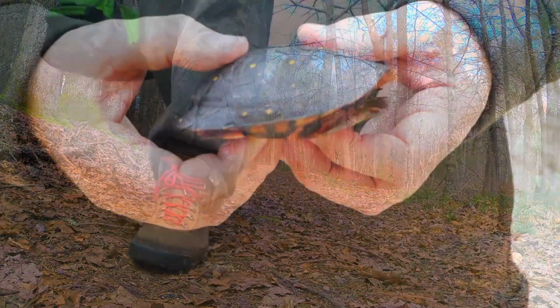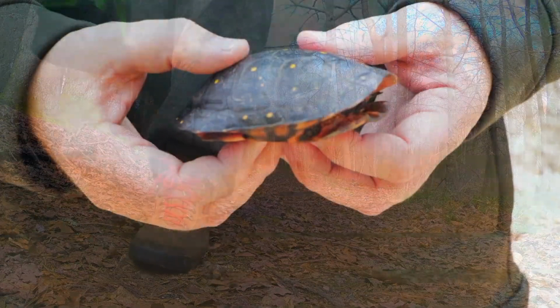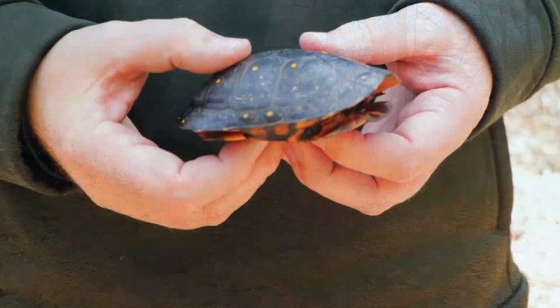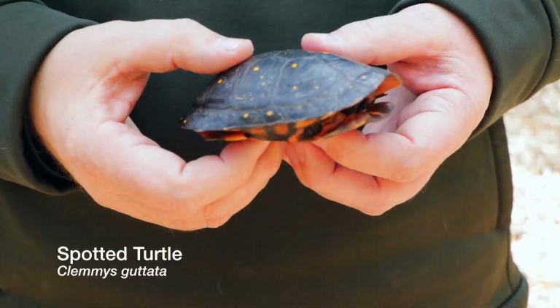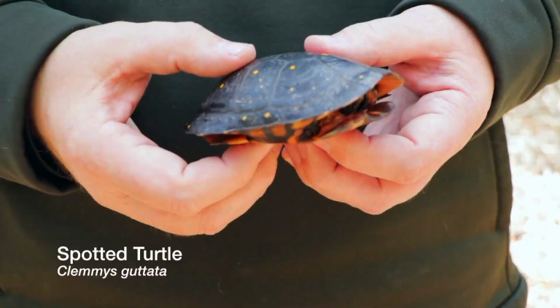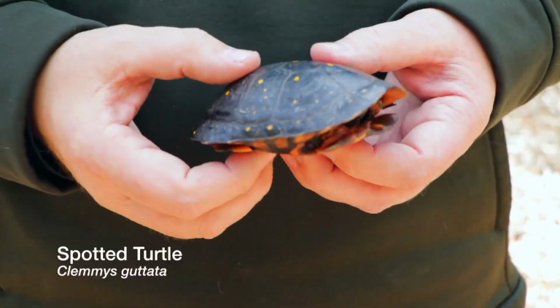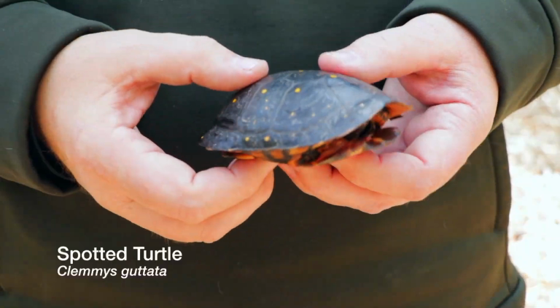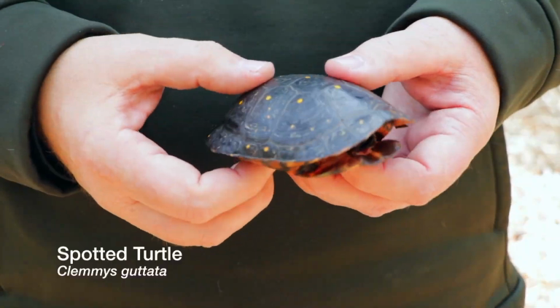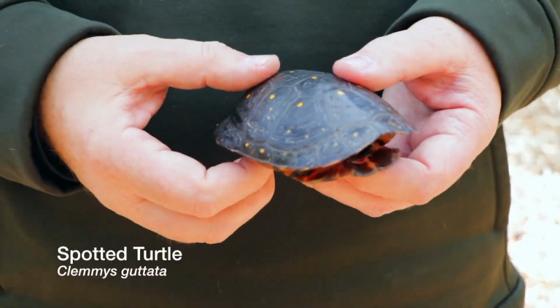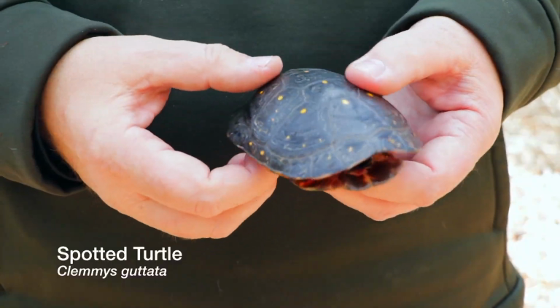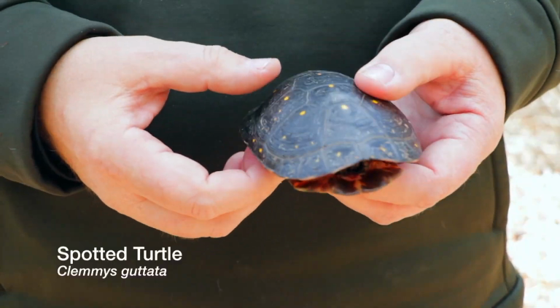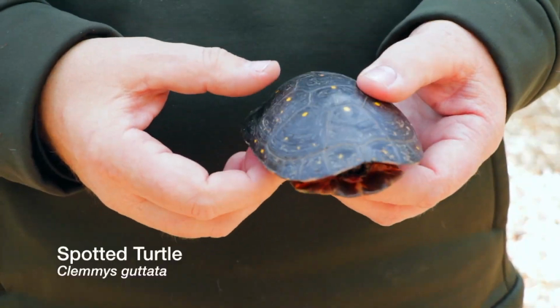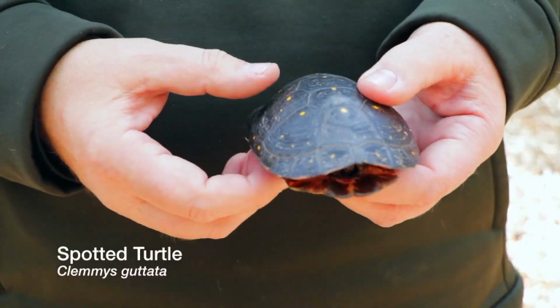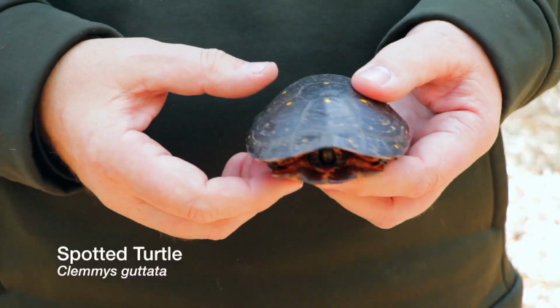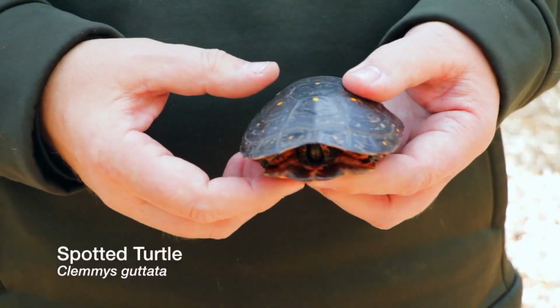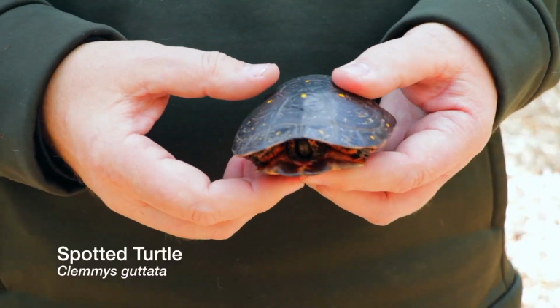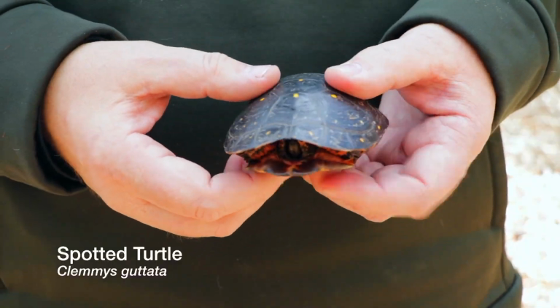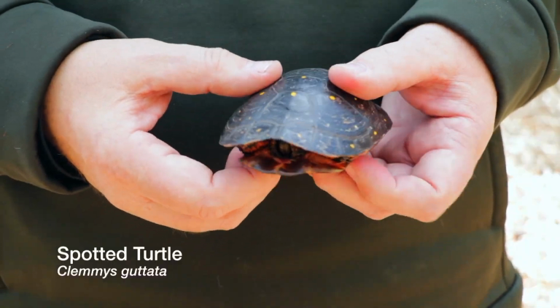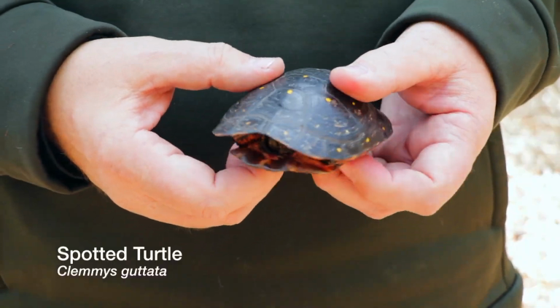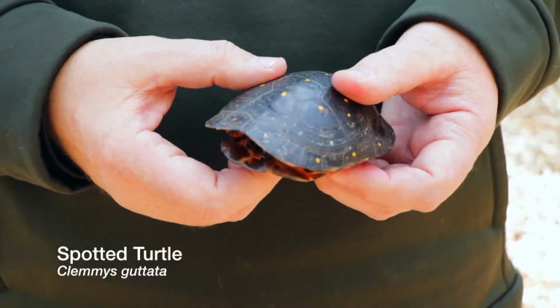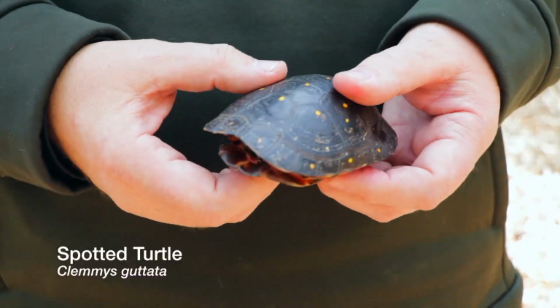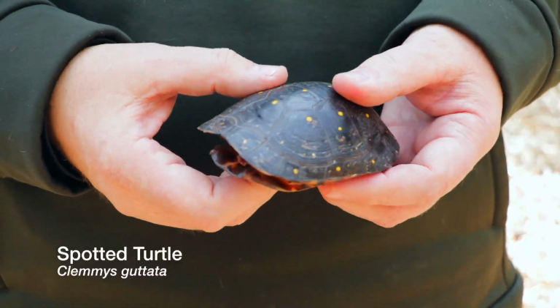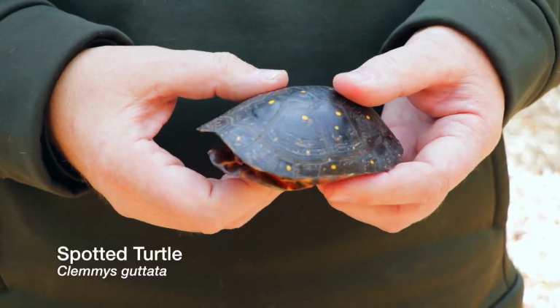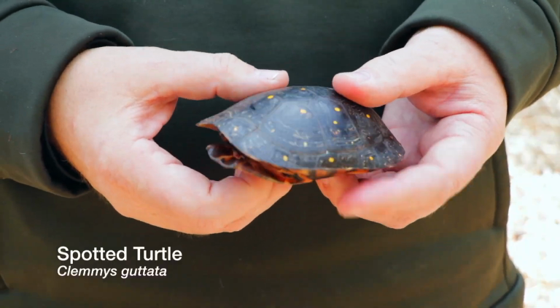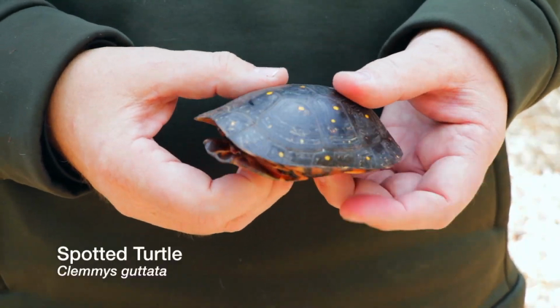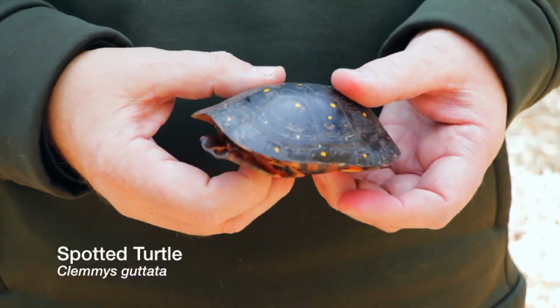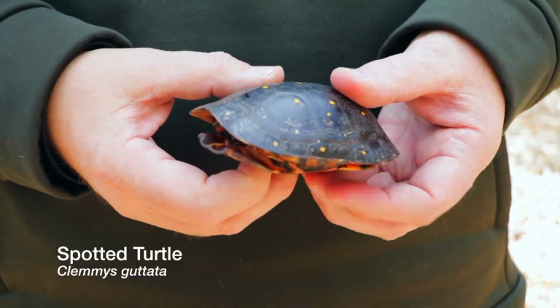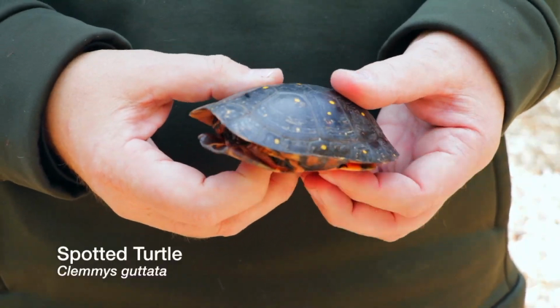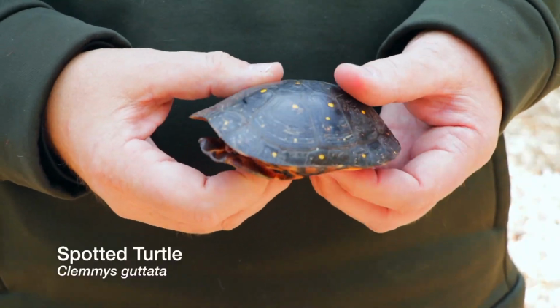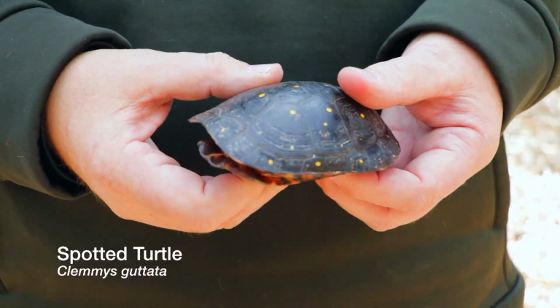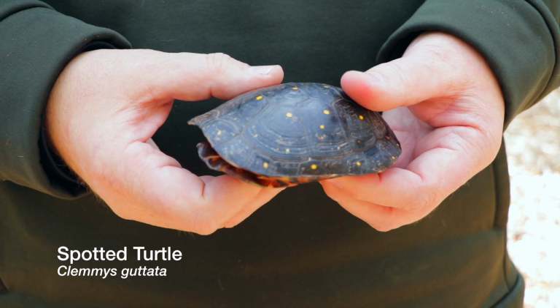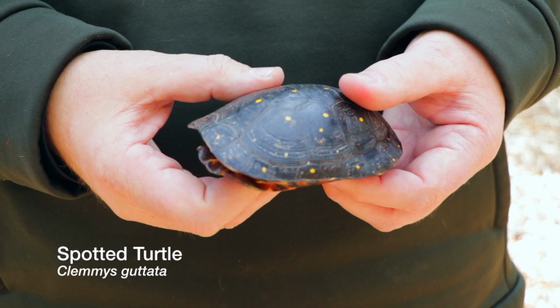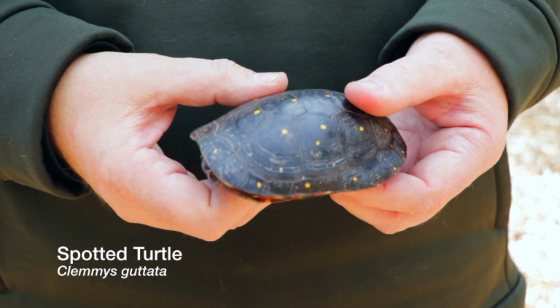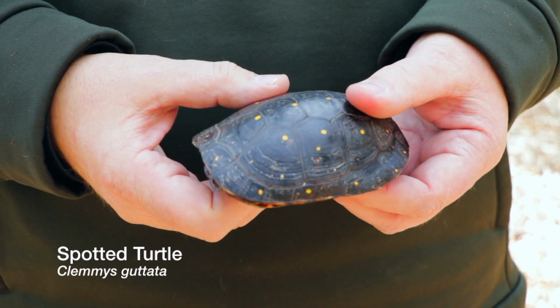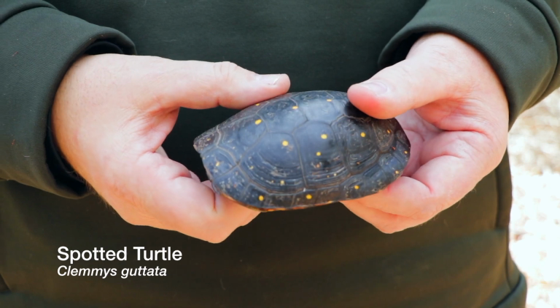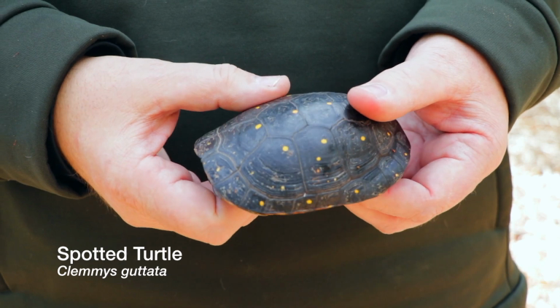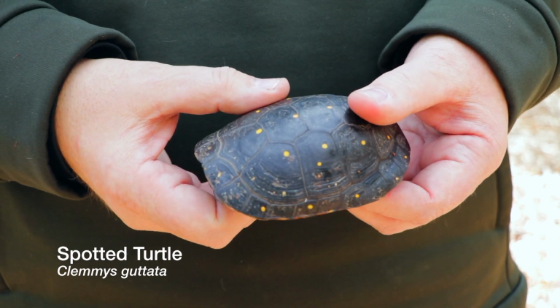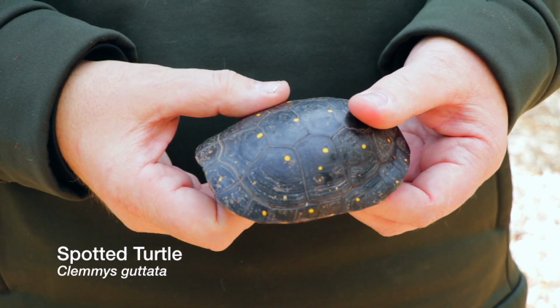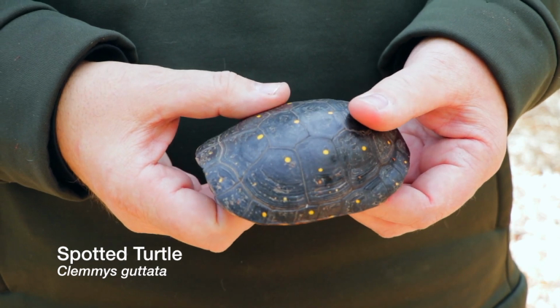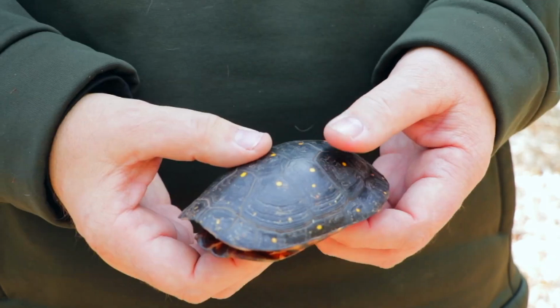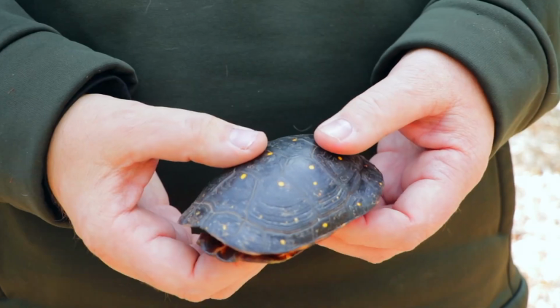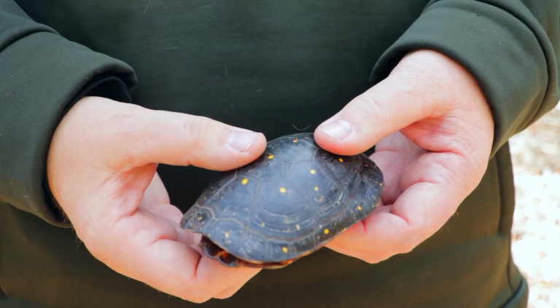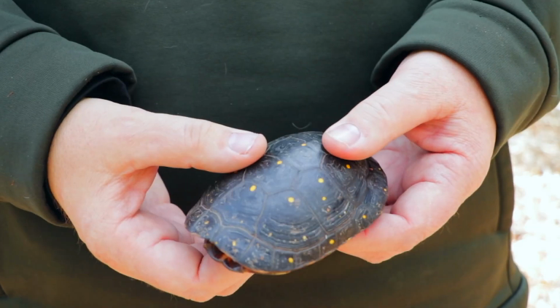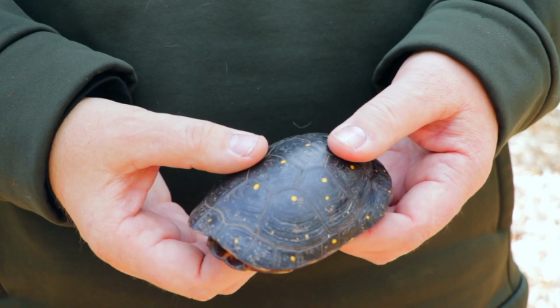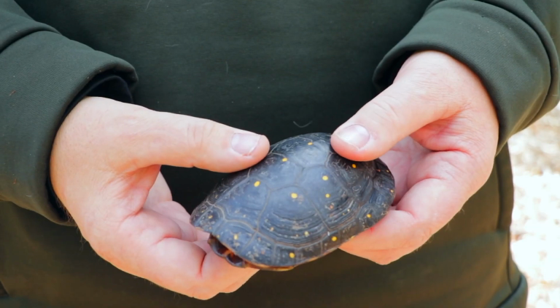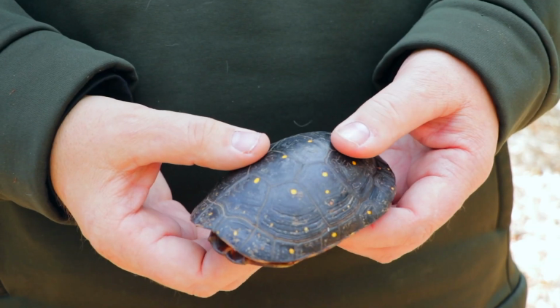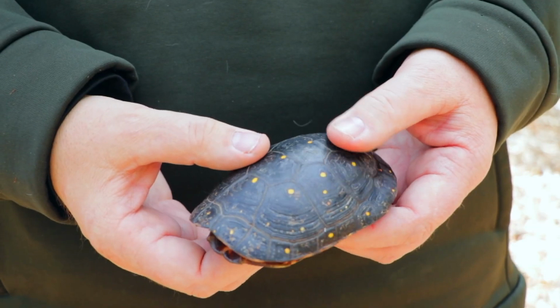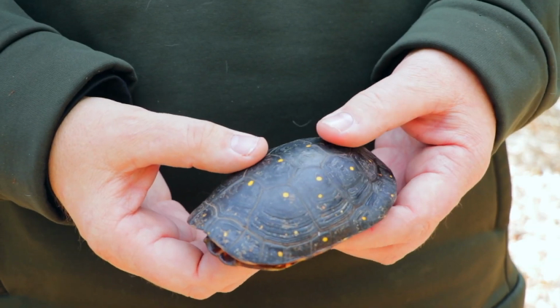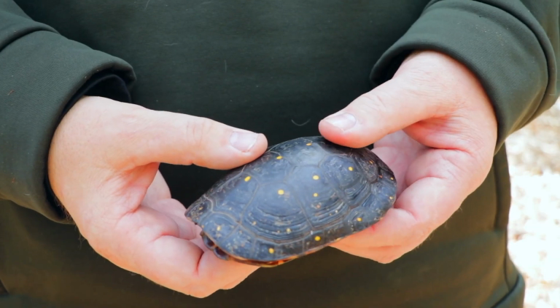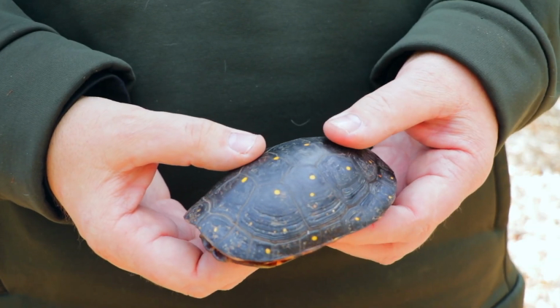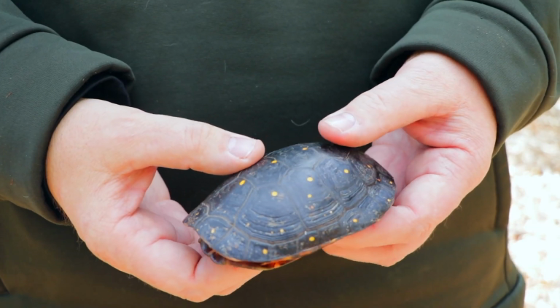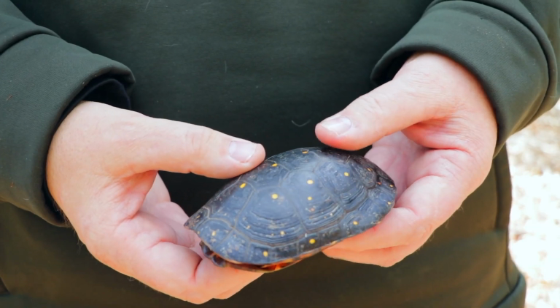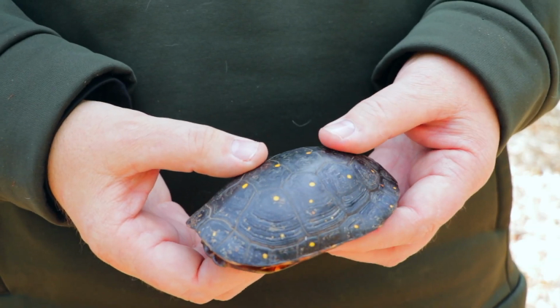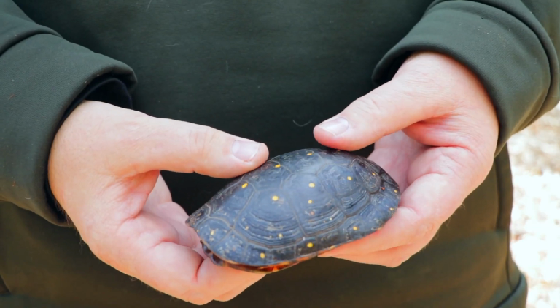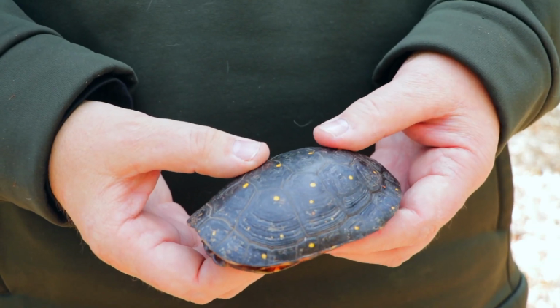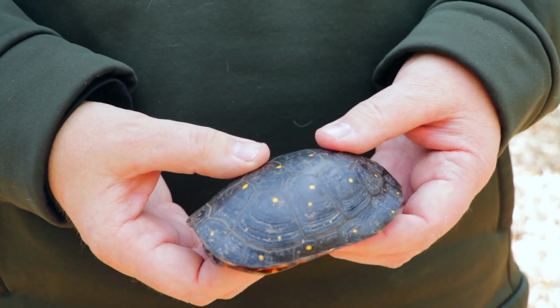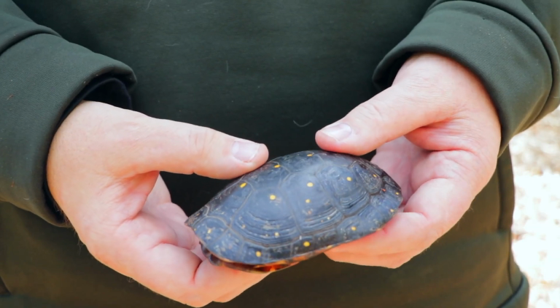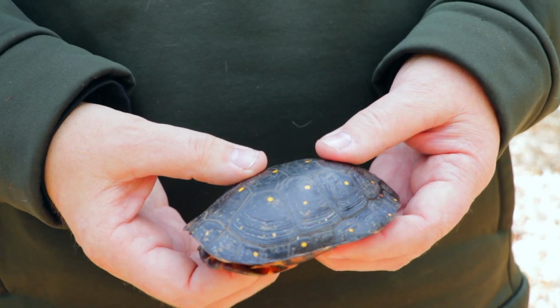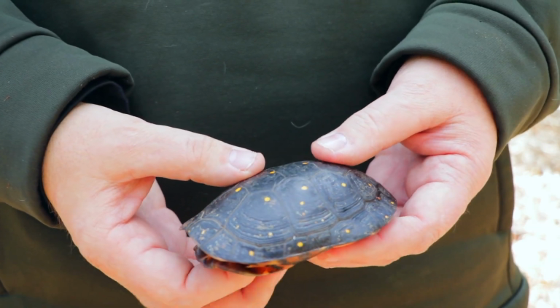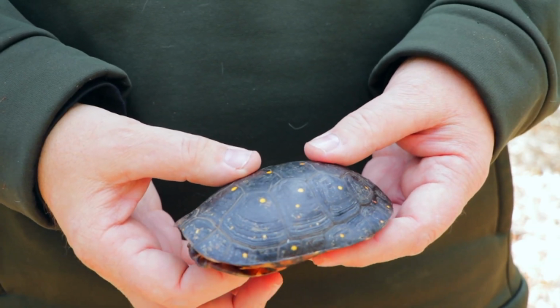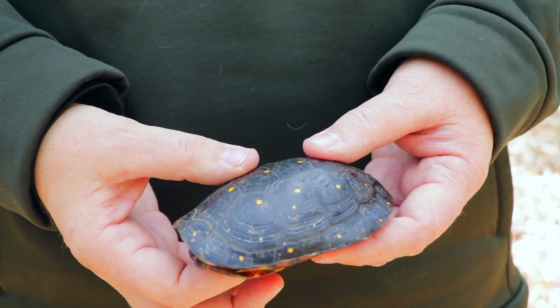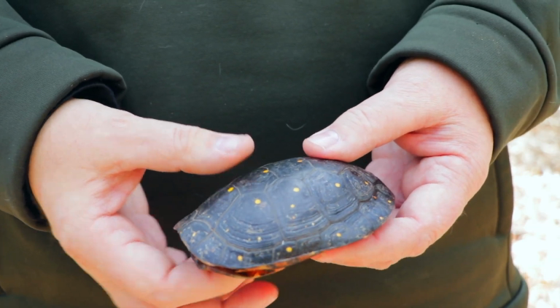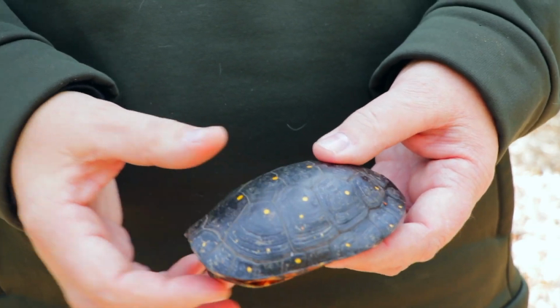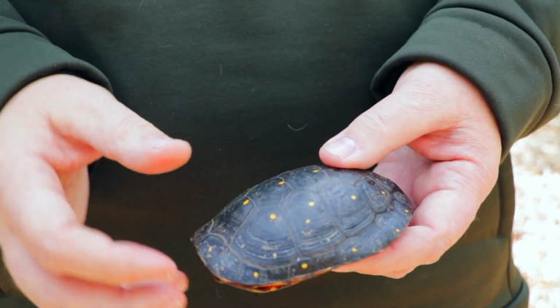Well, these are small turtles. They only get to be about three to five inches. It's called a spotted turtle for obvious reasons.